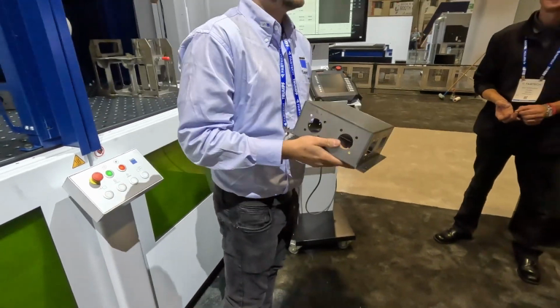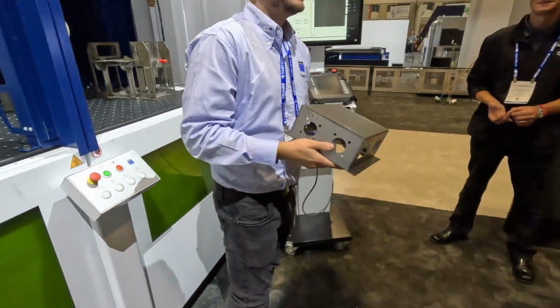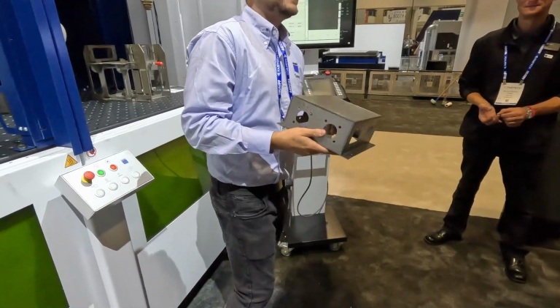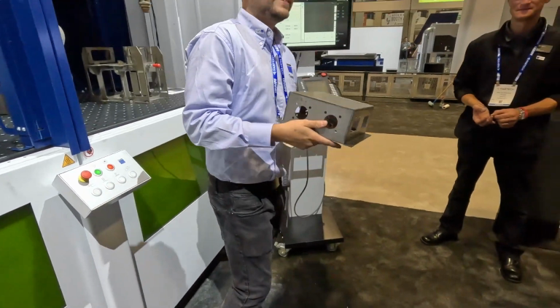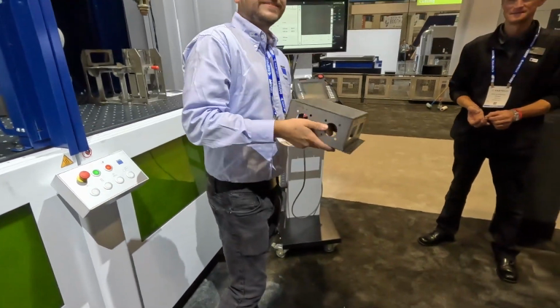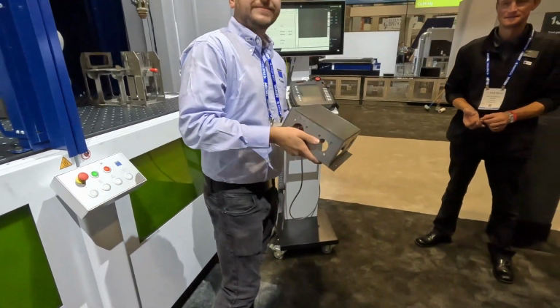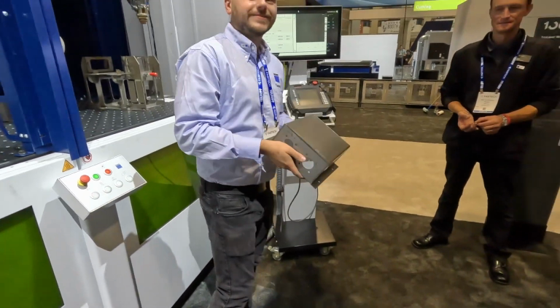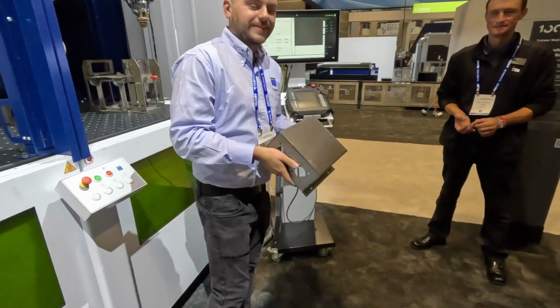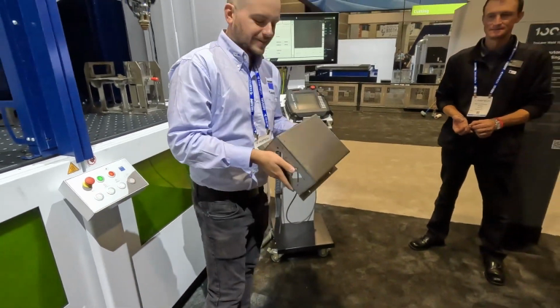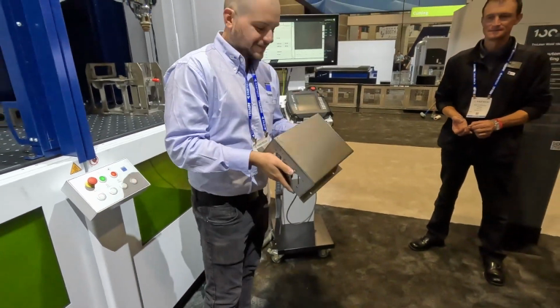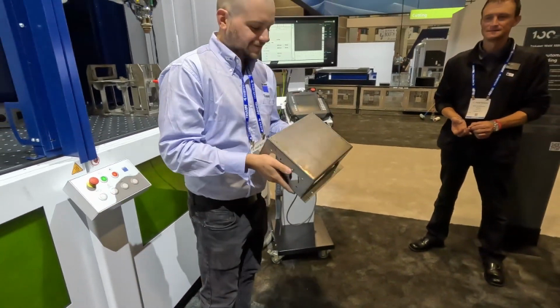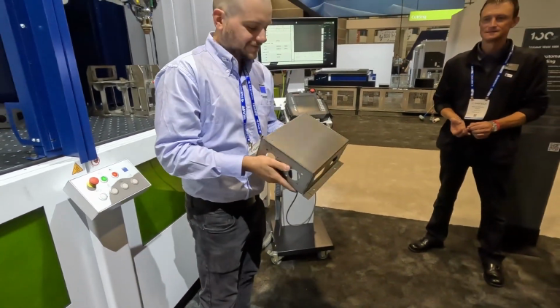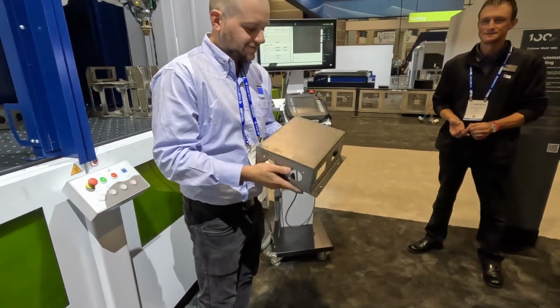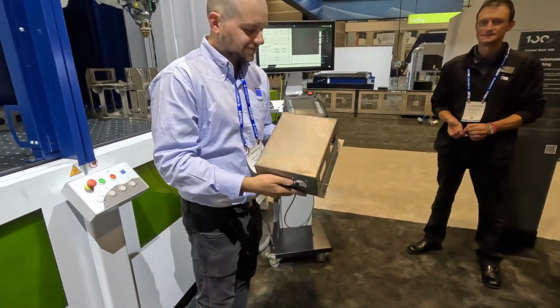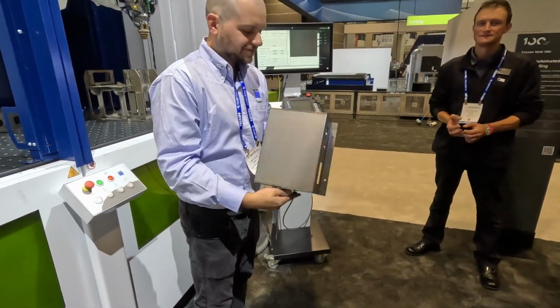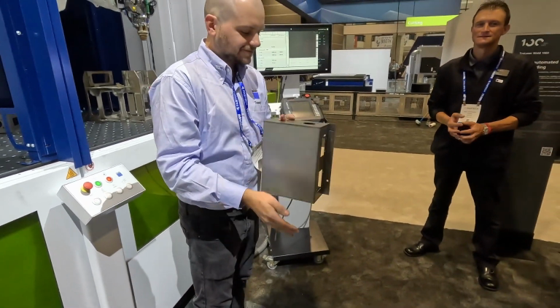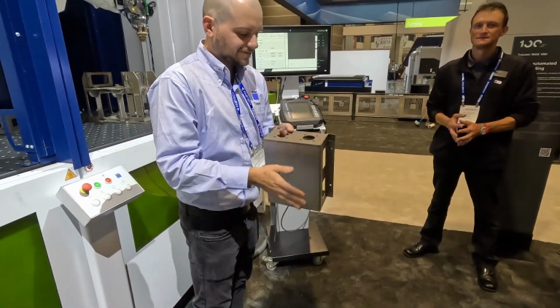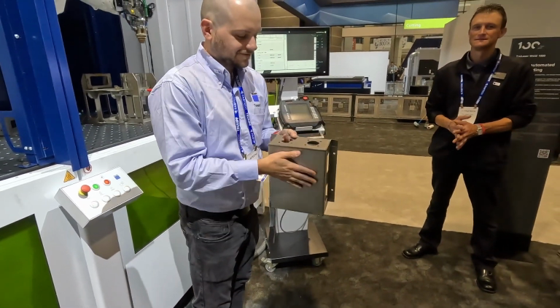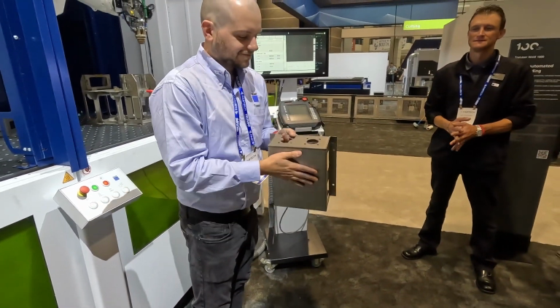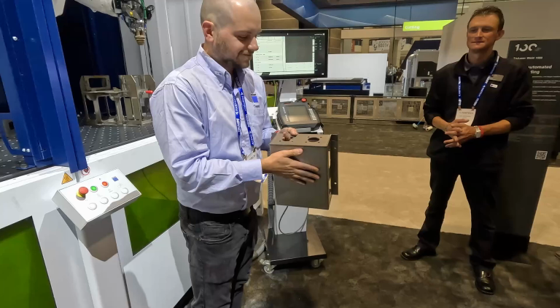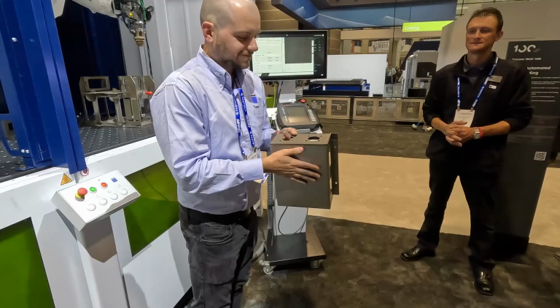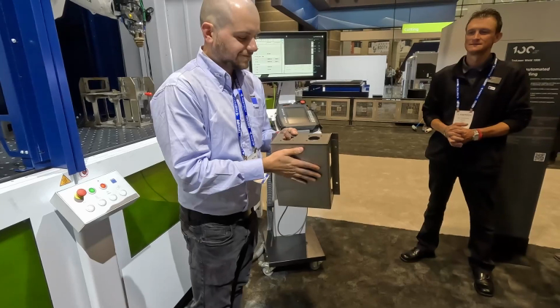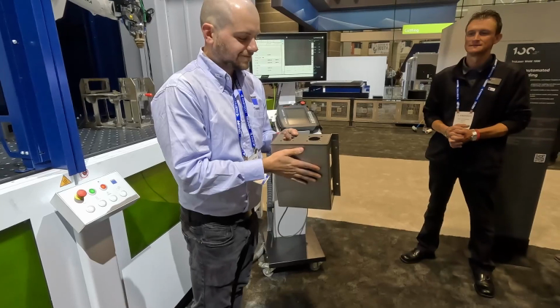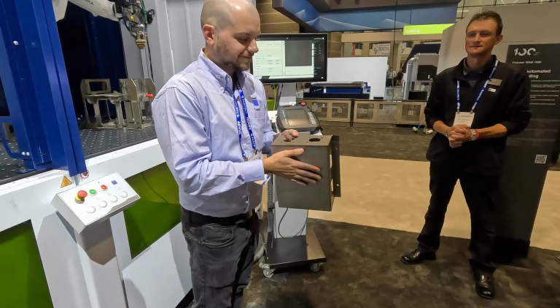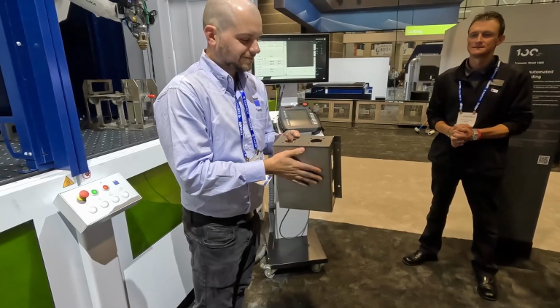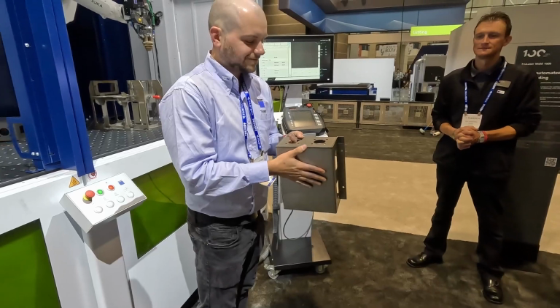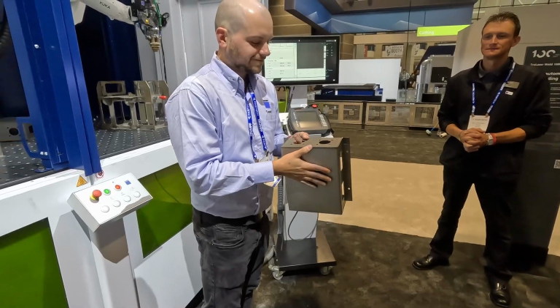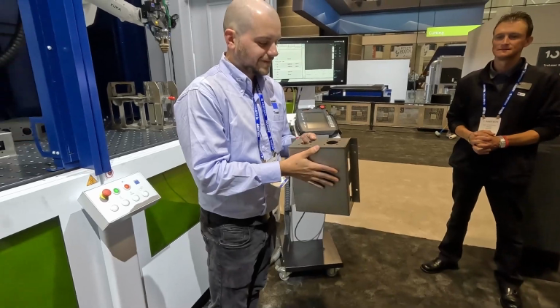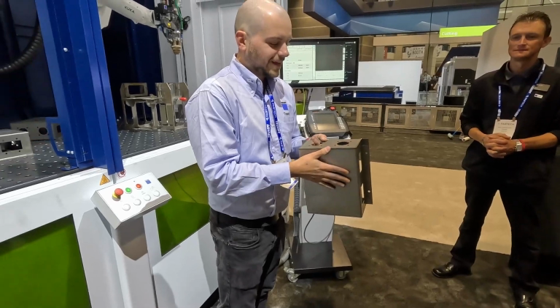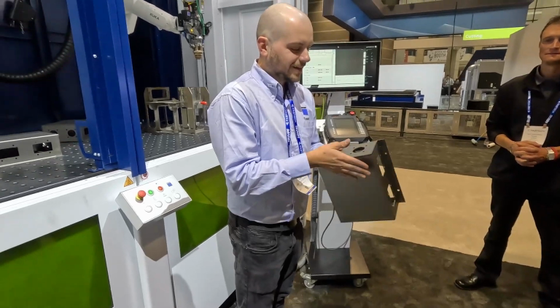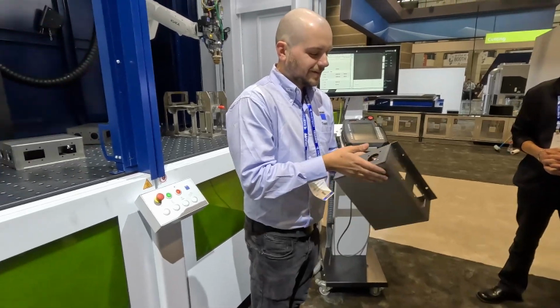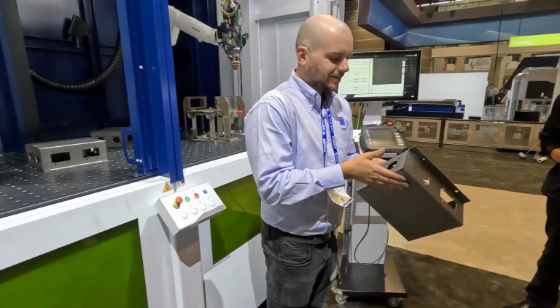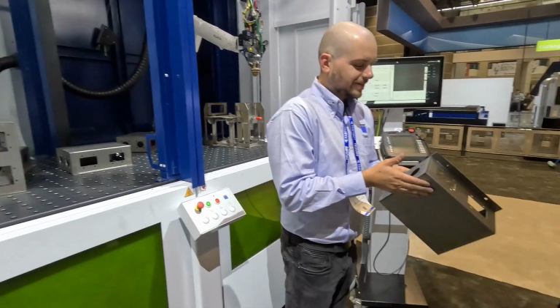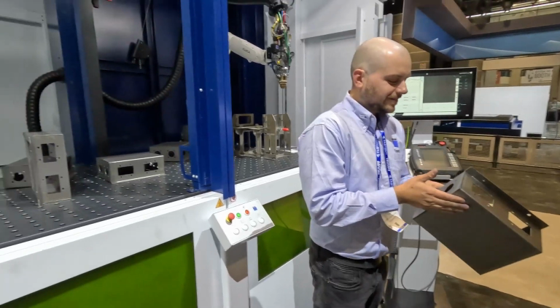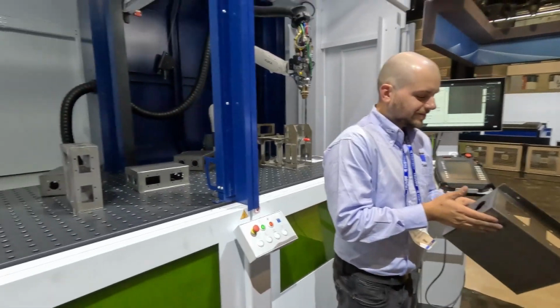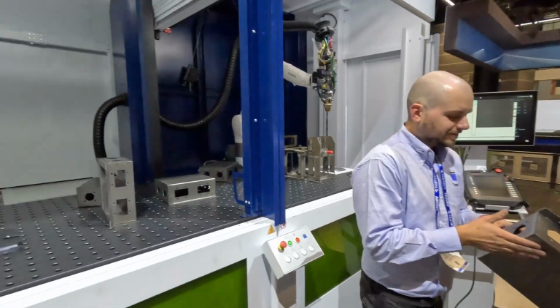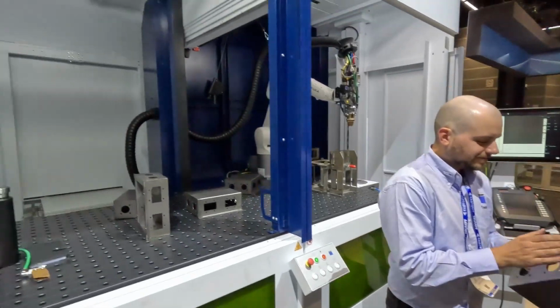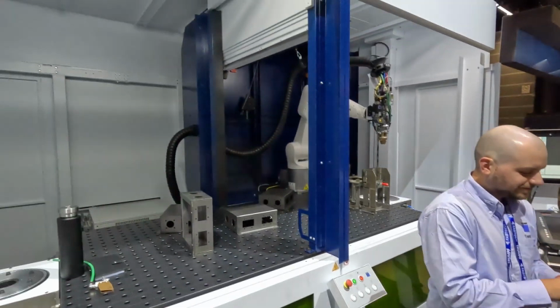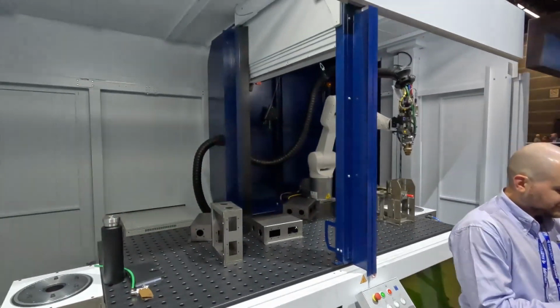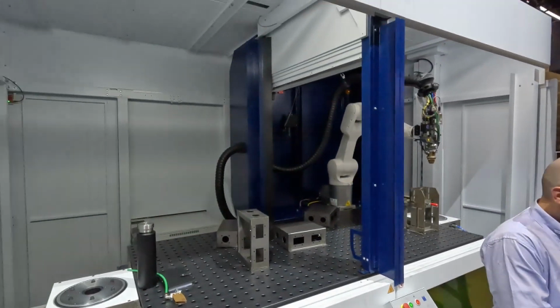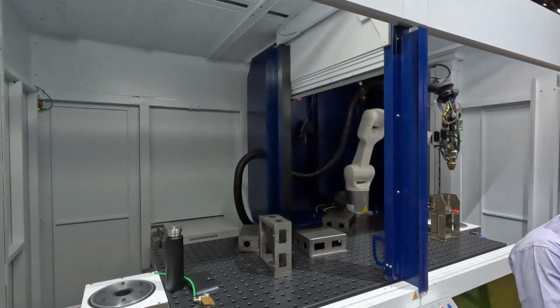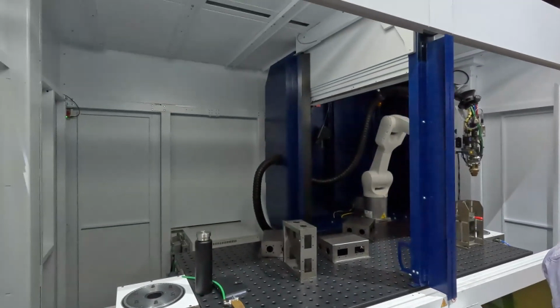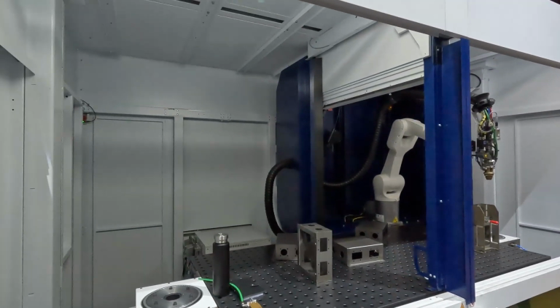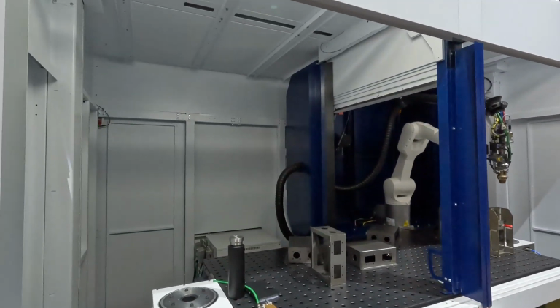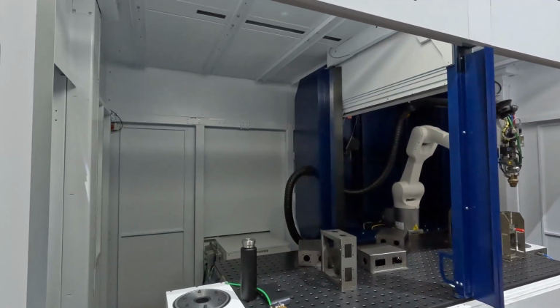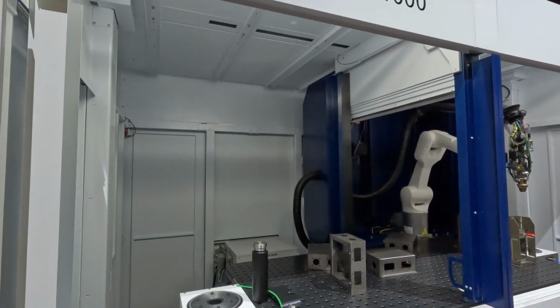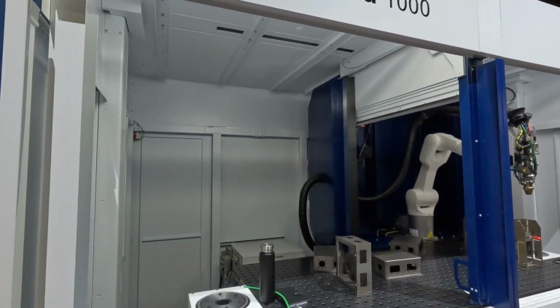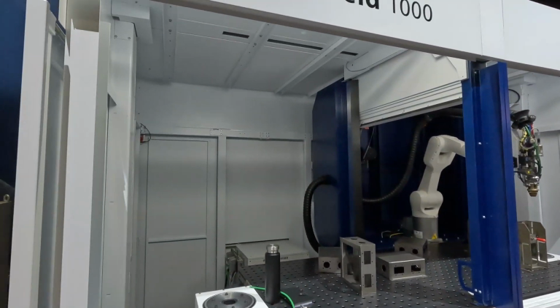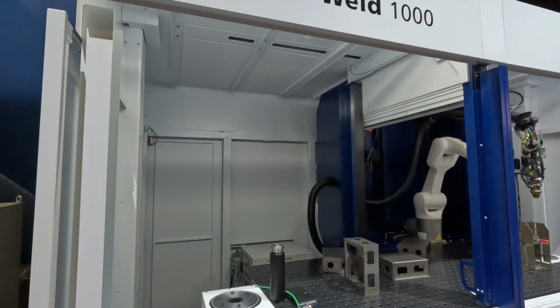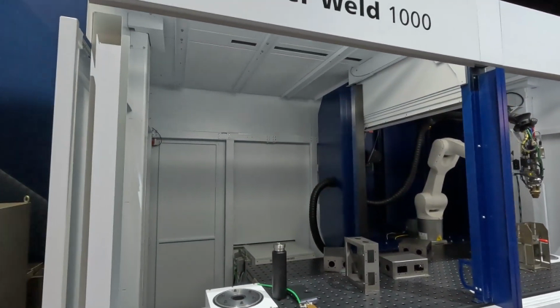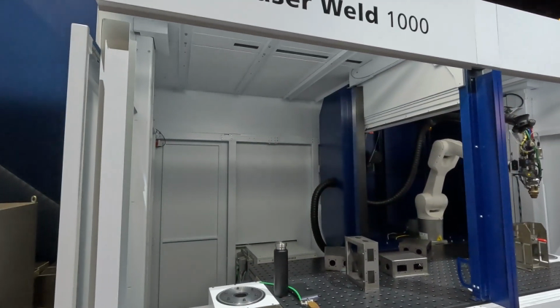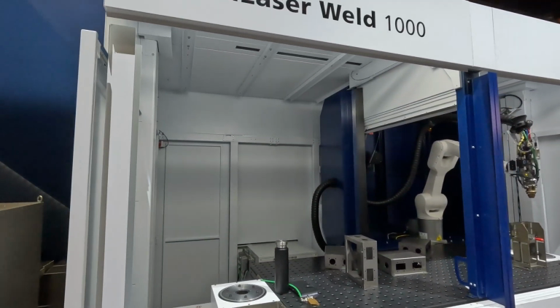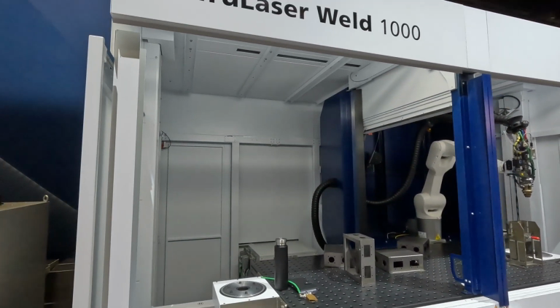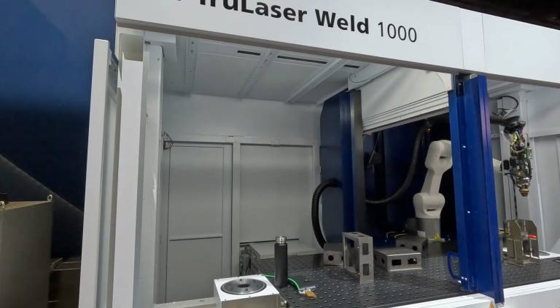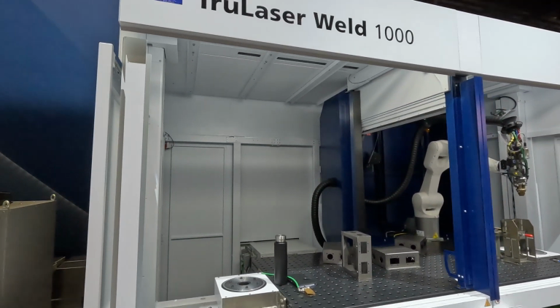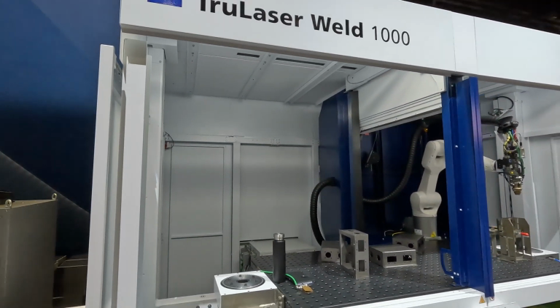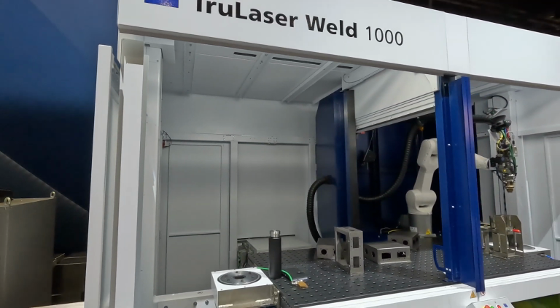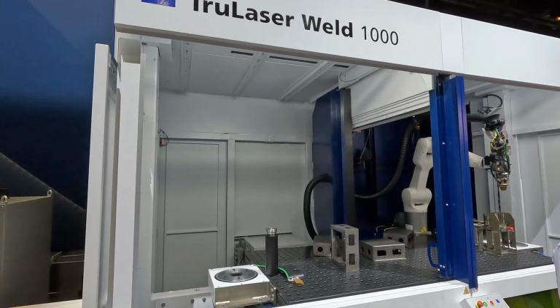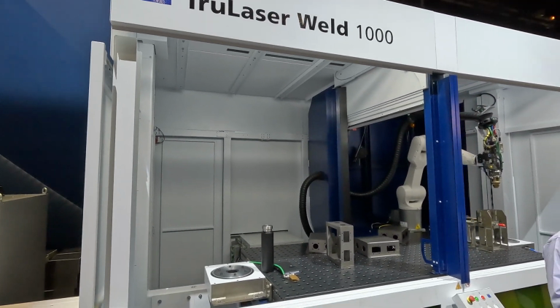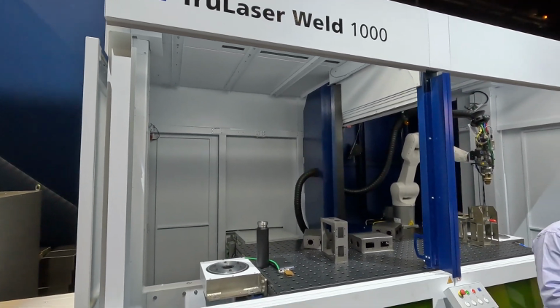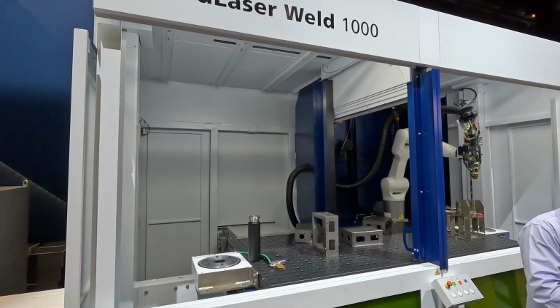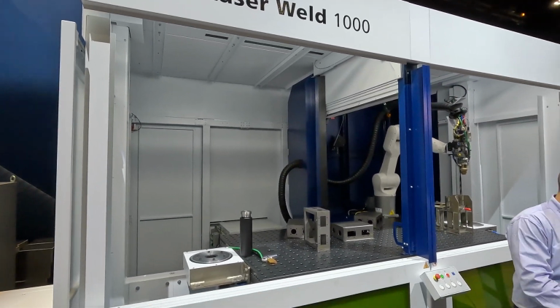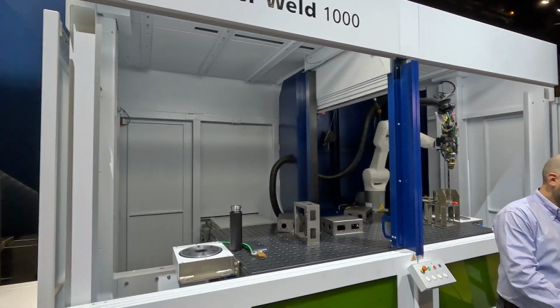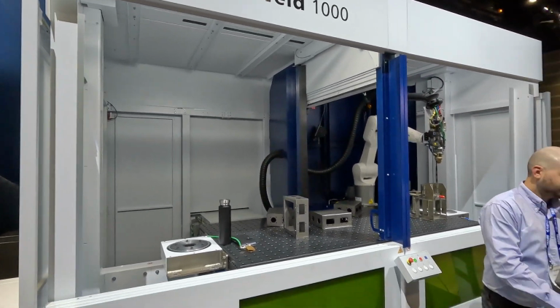That's insane. True laser weld 1000 from Trumpf.